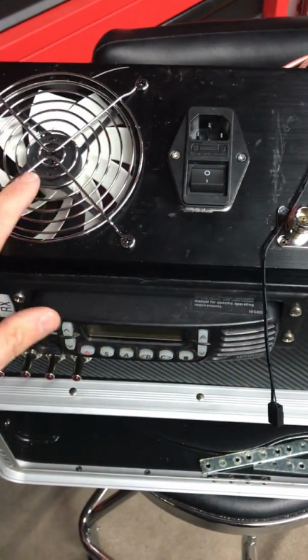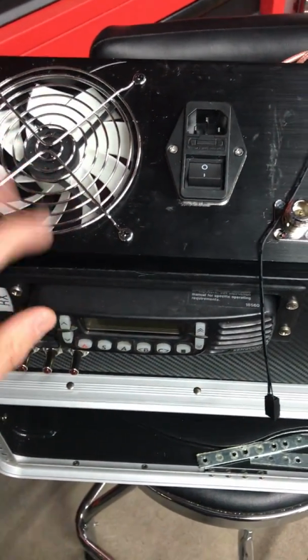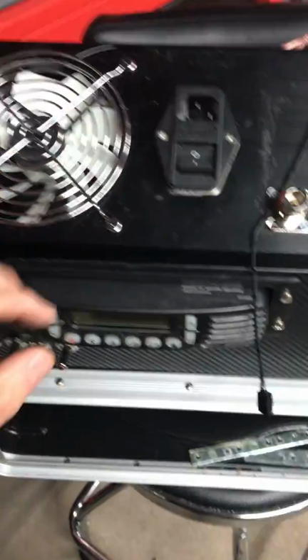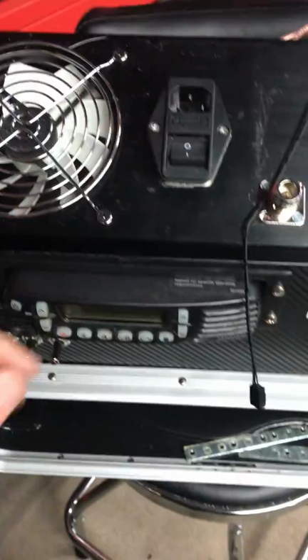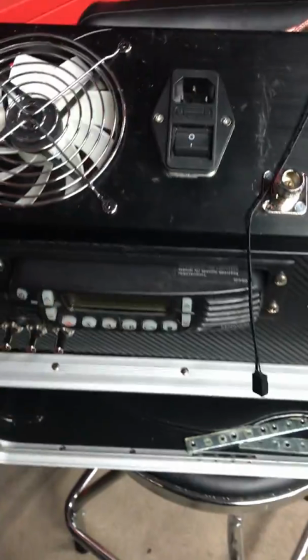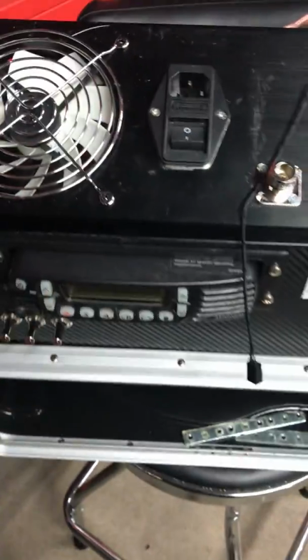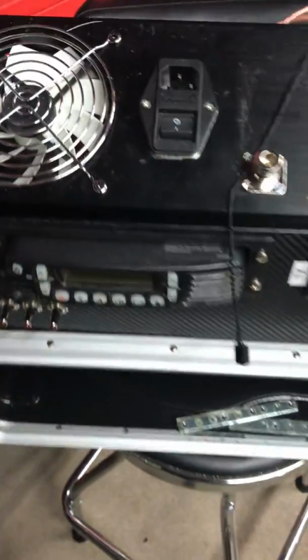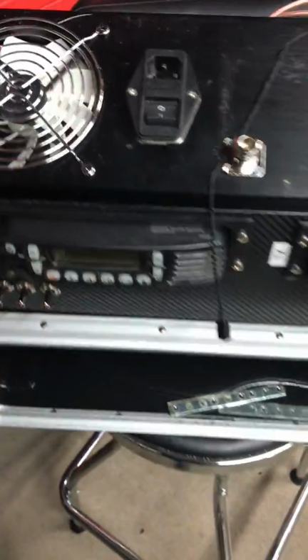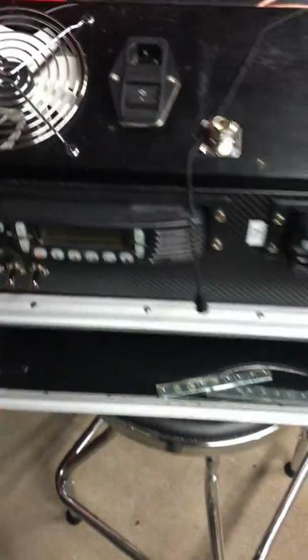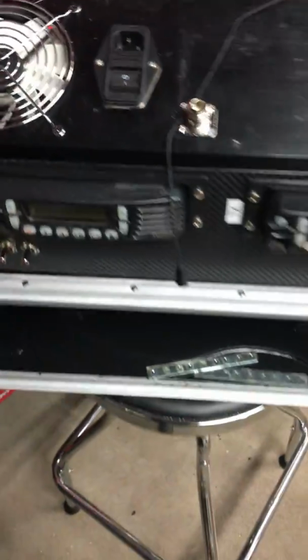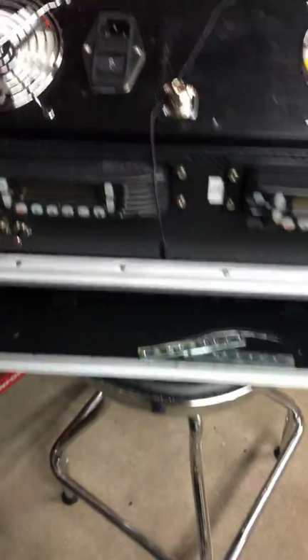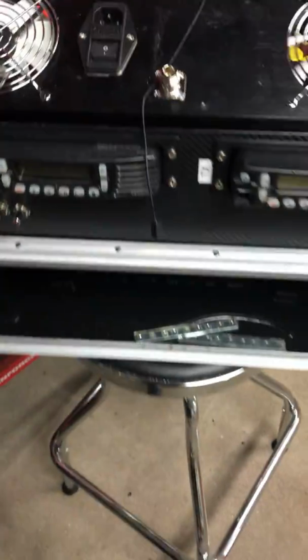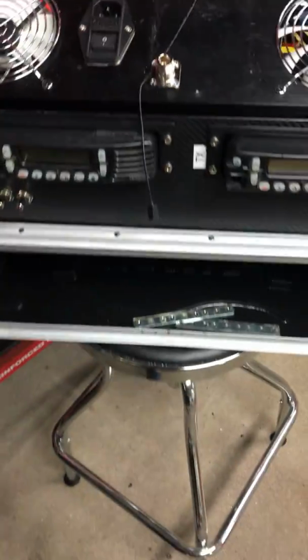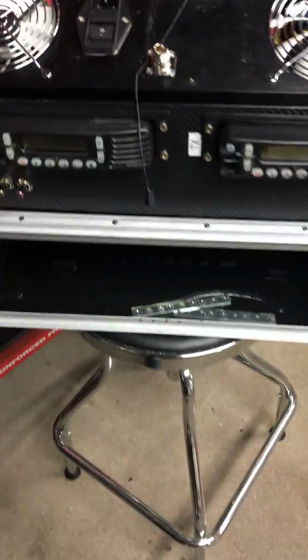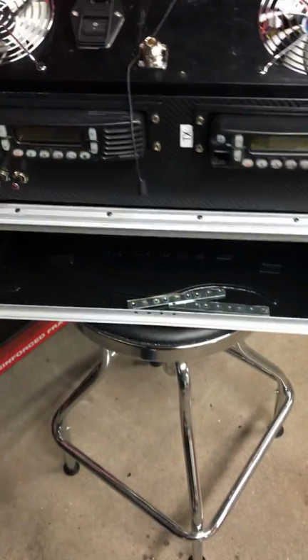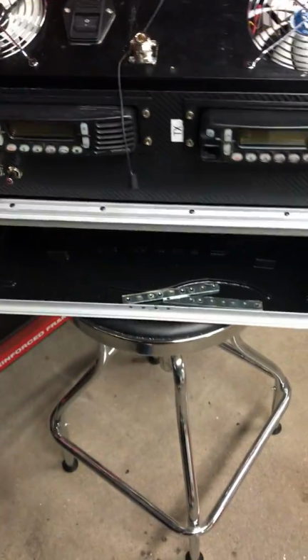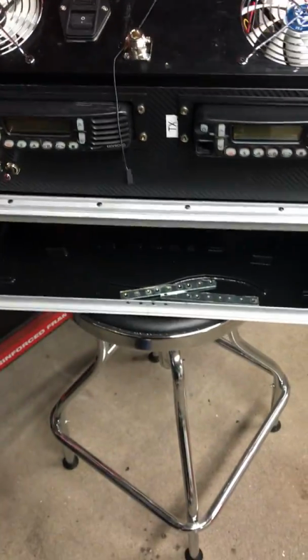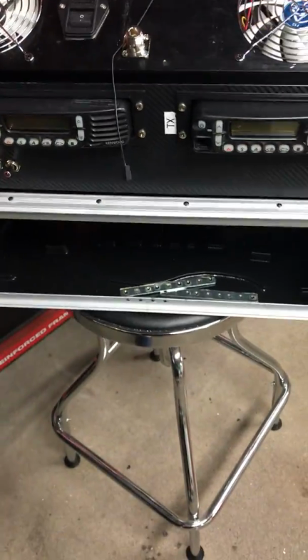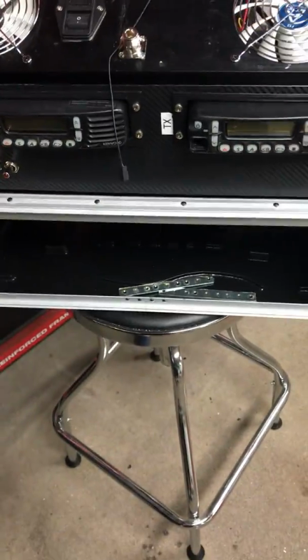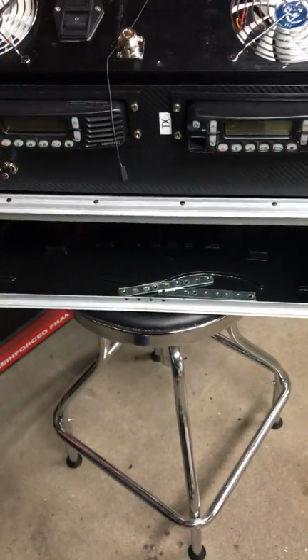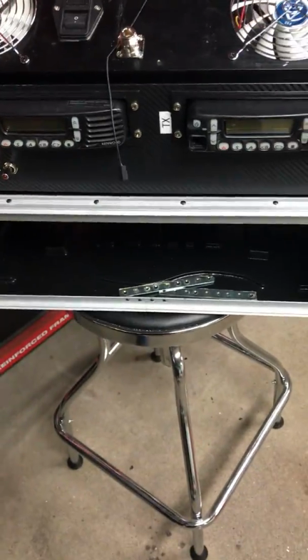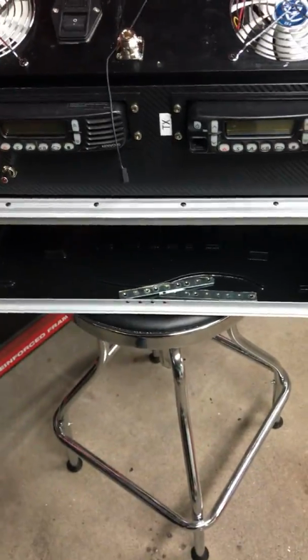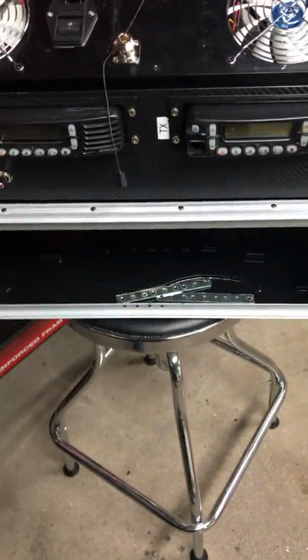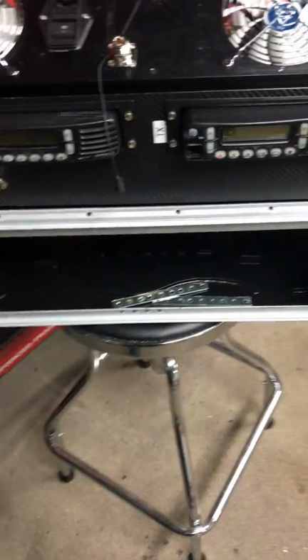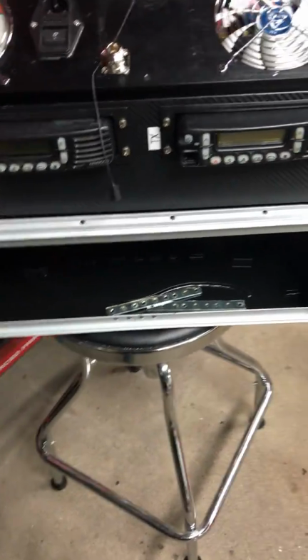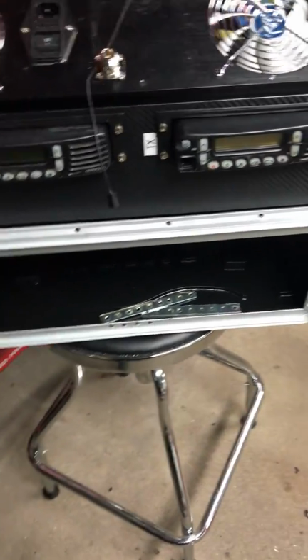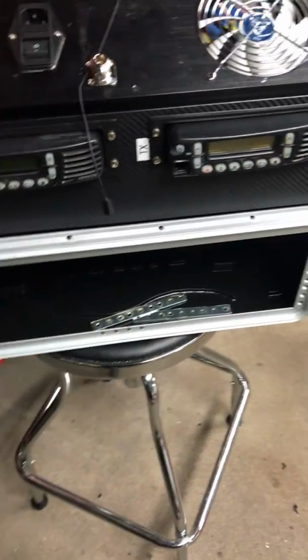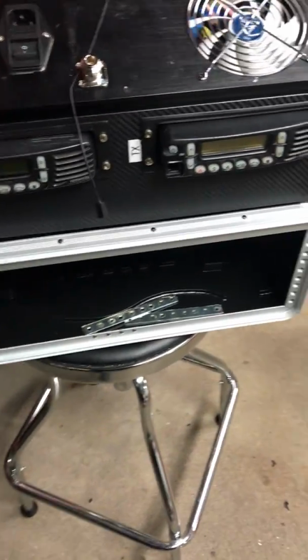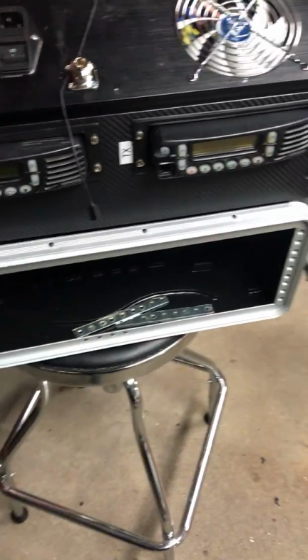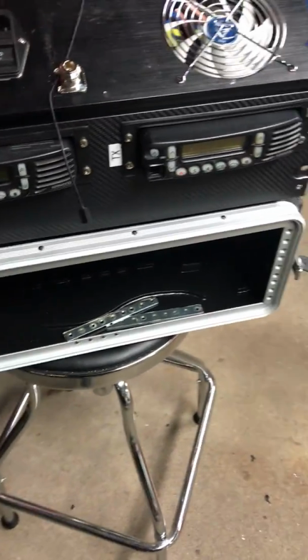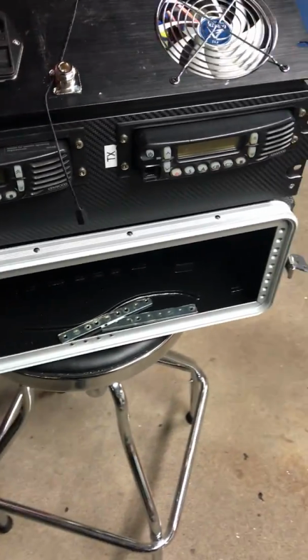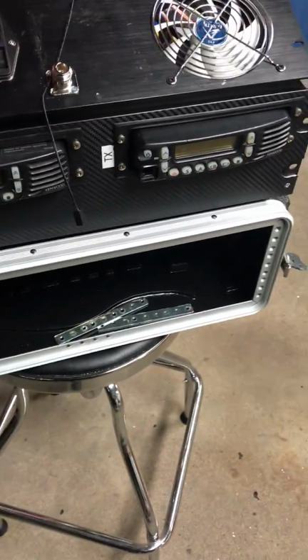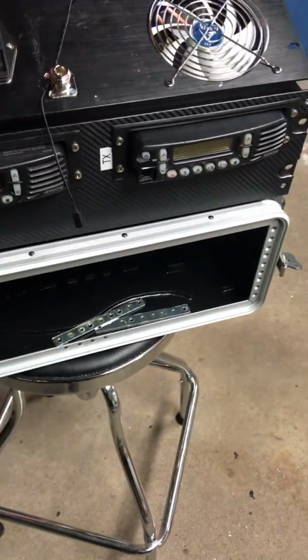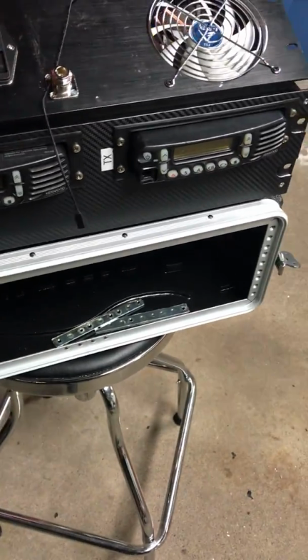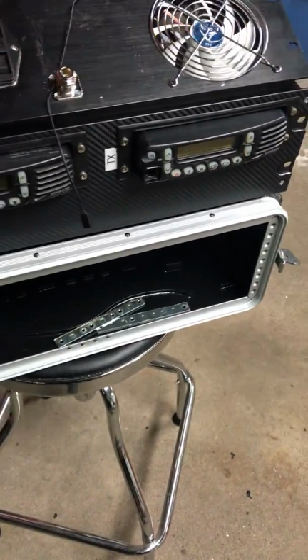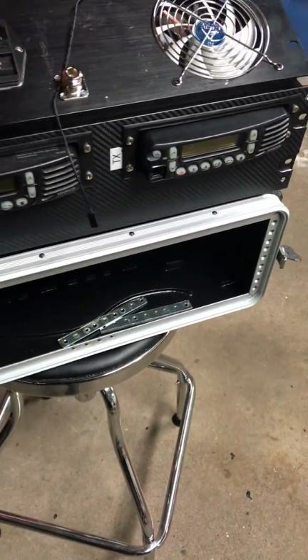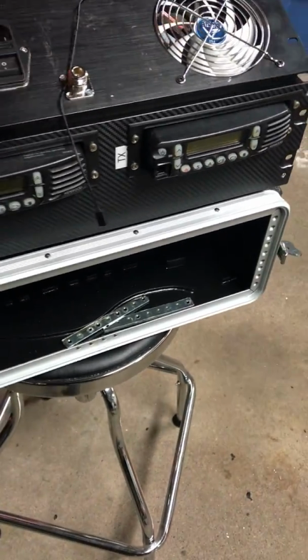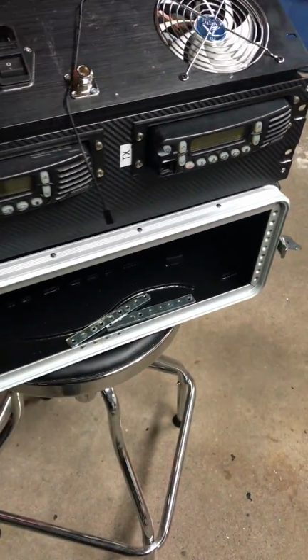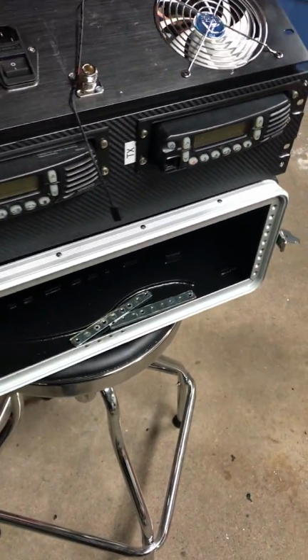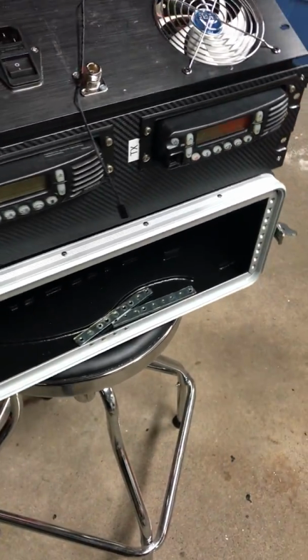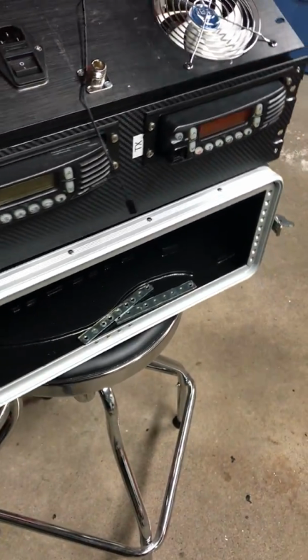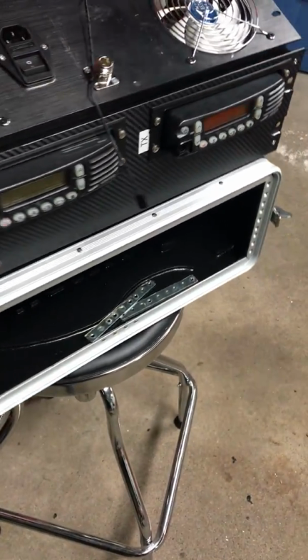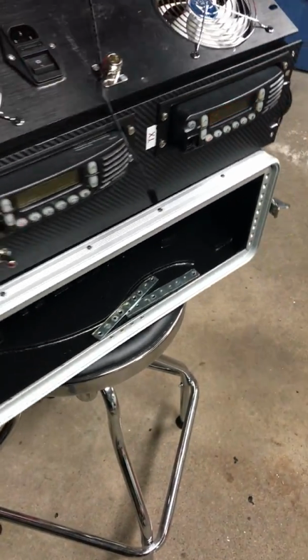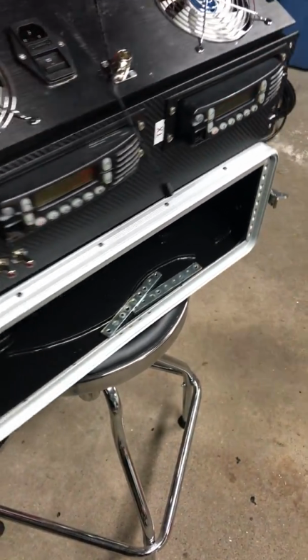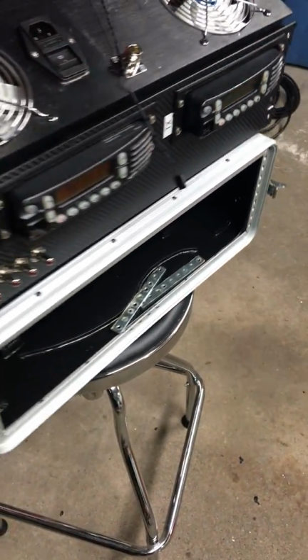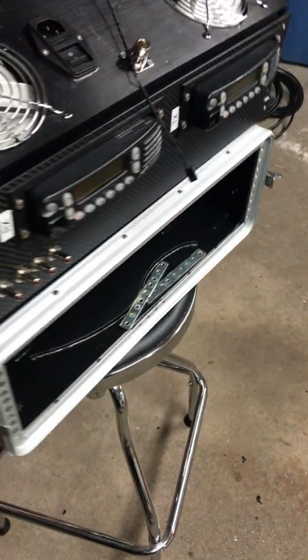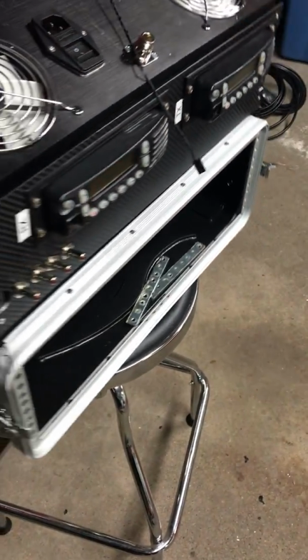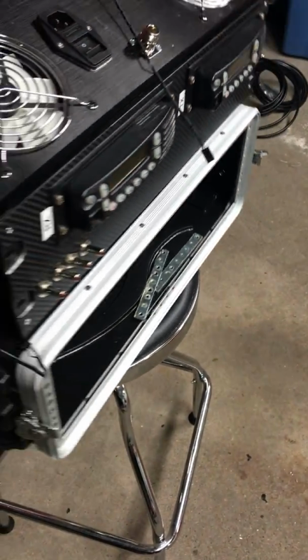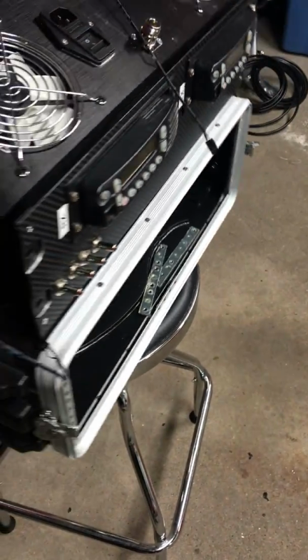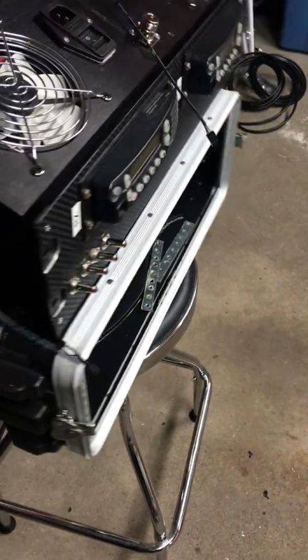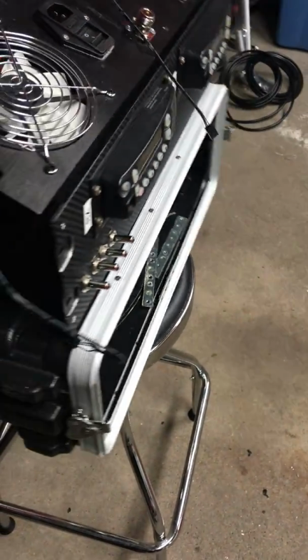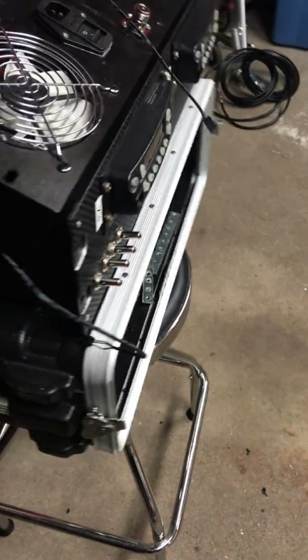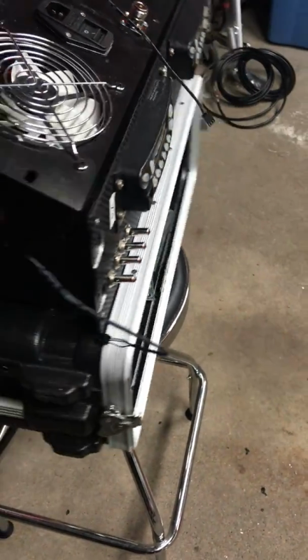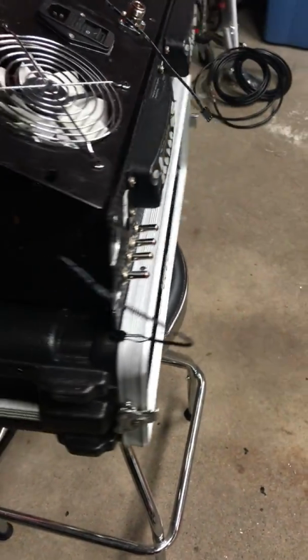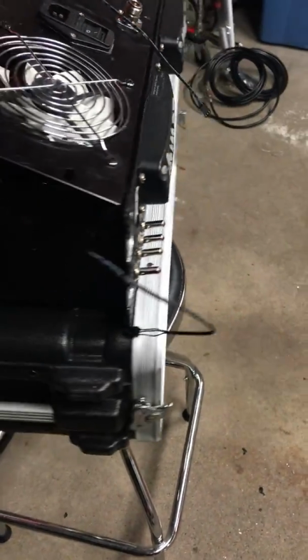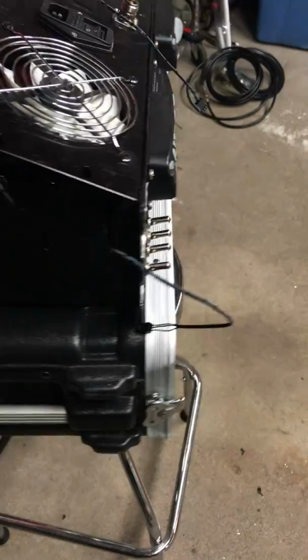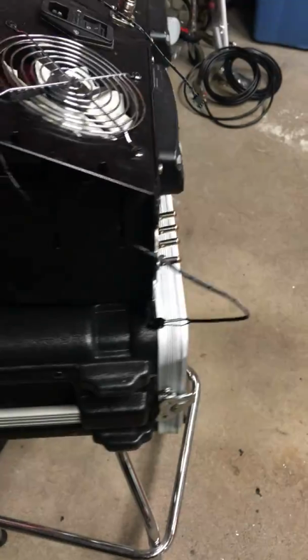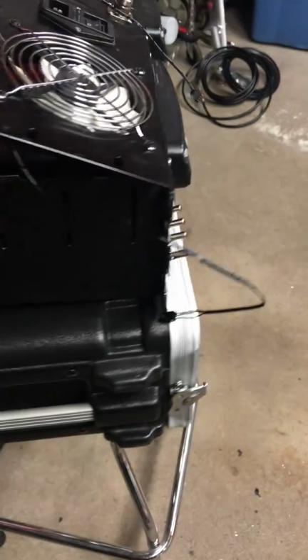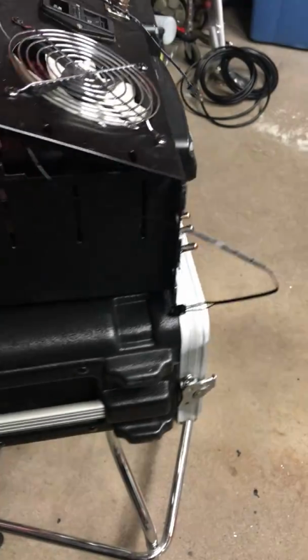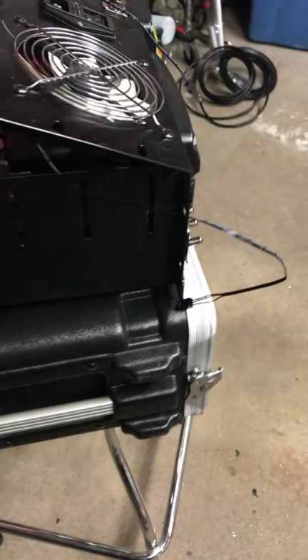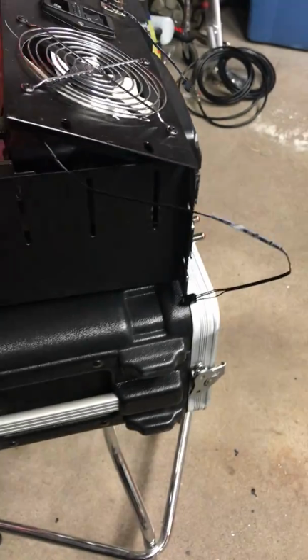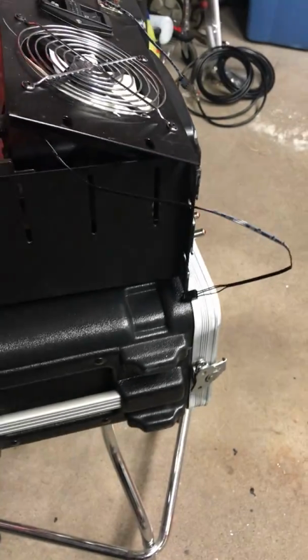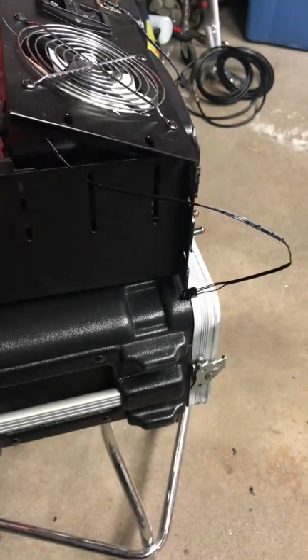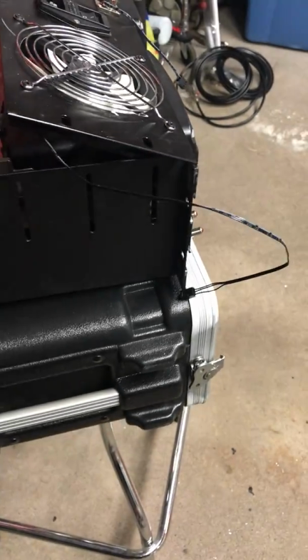So hopefully I'll have this wired up soon and we'll be testing this out in a couple weeks at Pittsburgh.